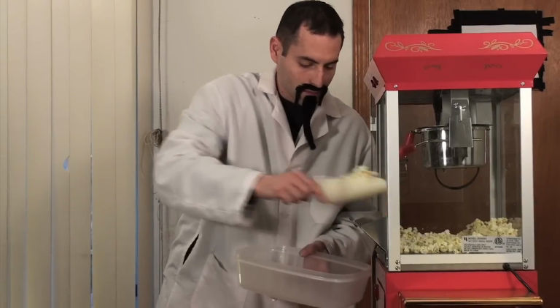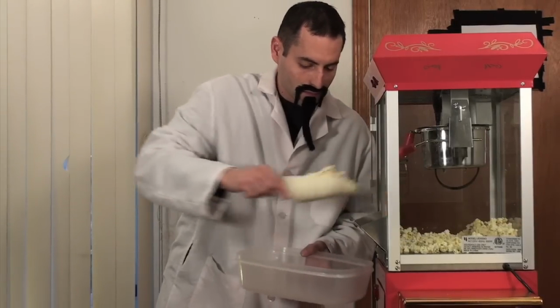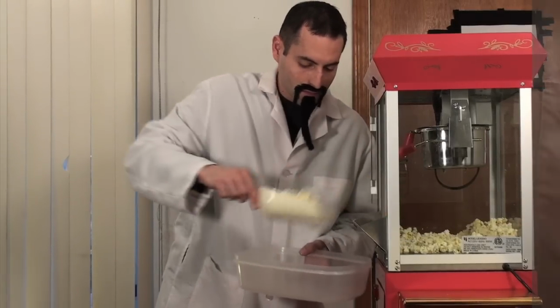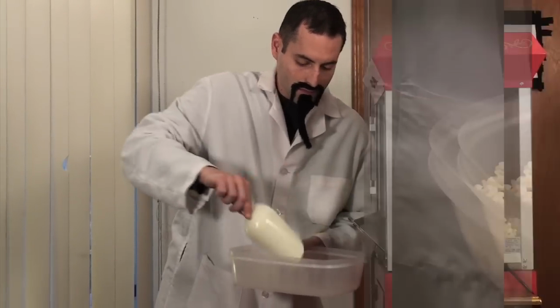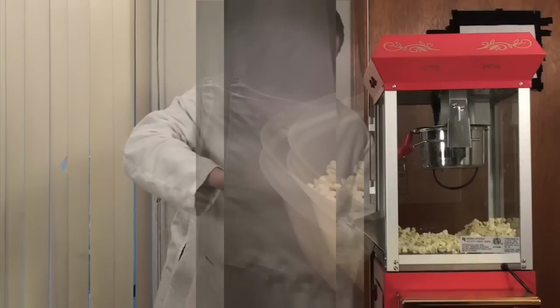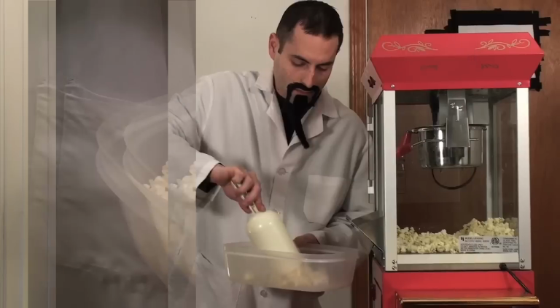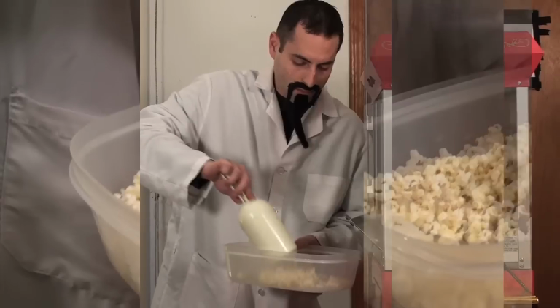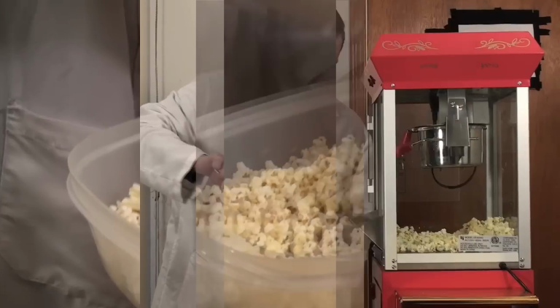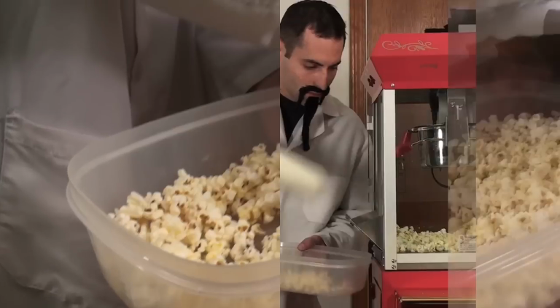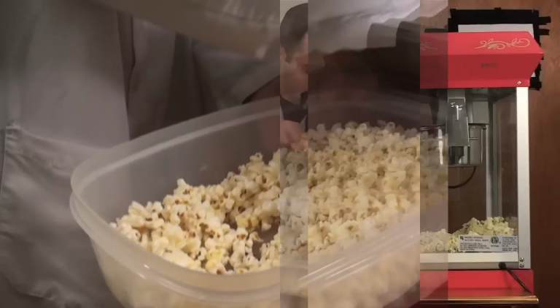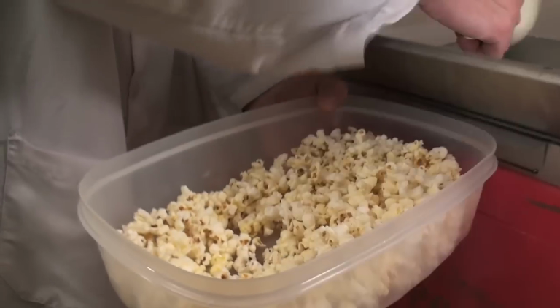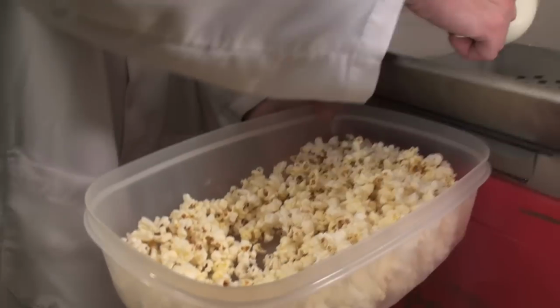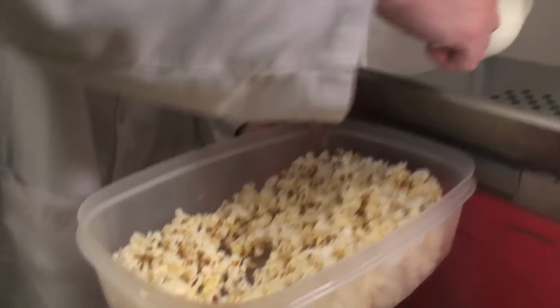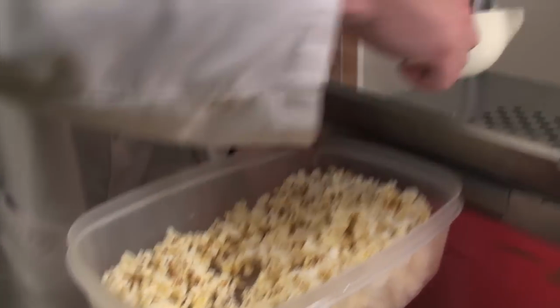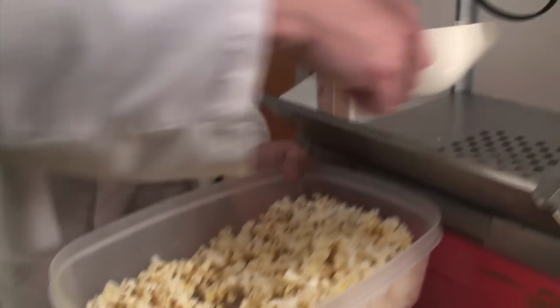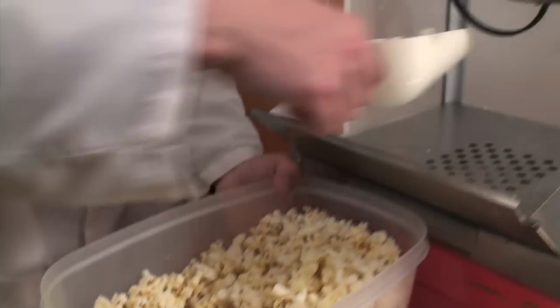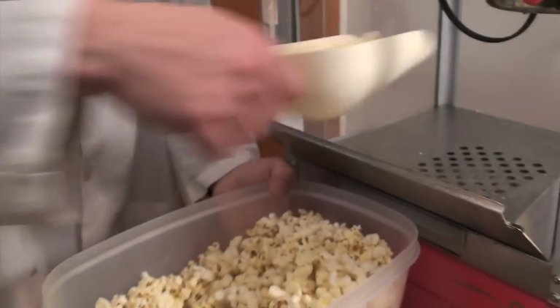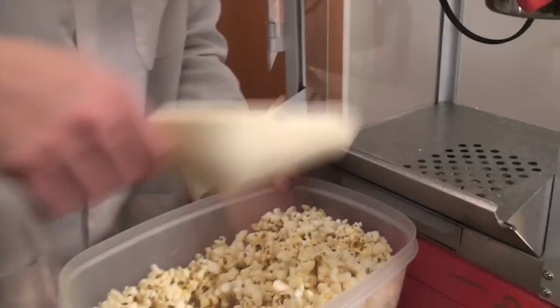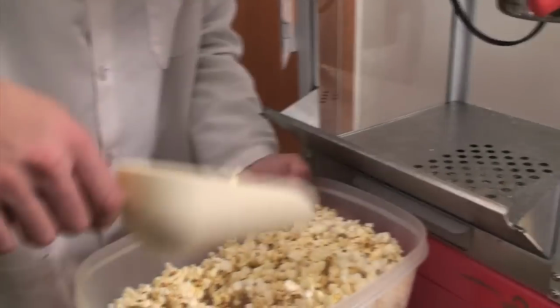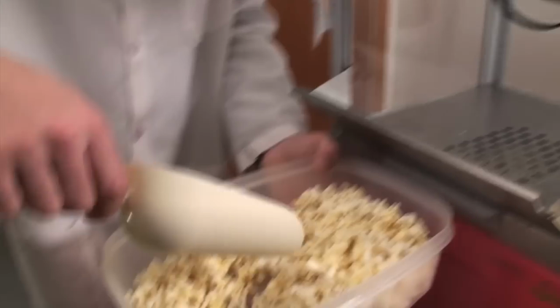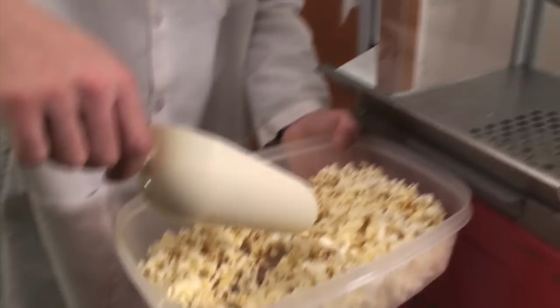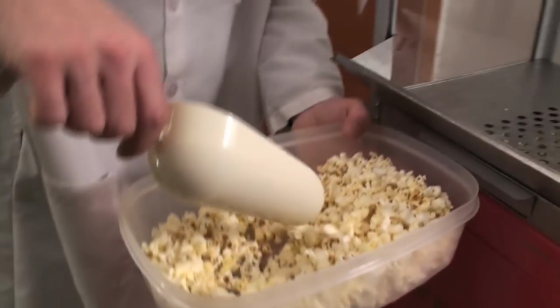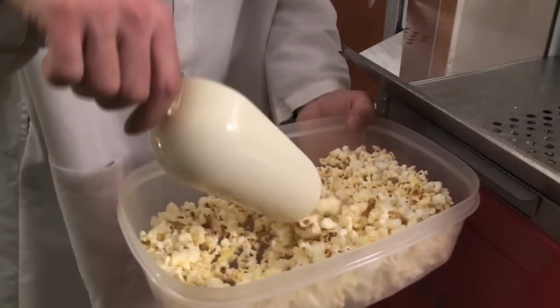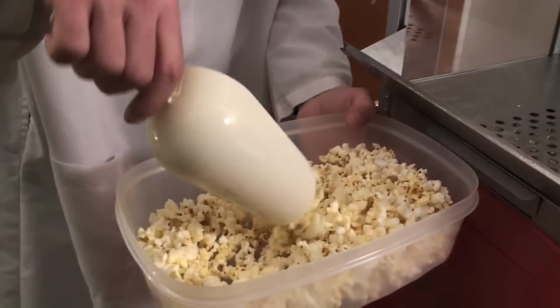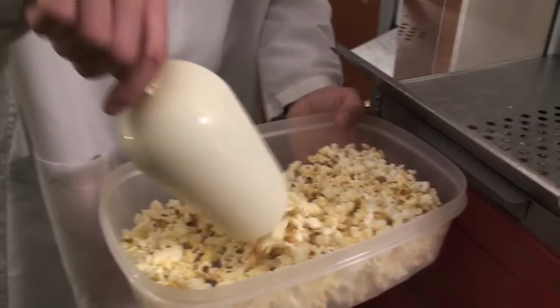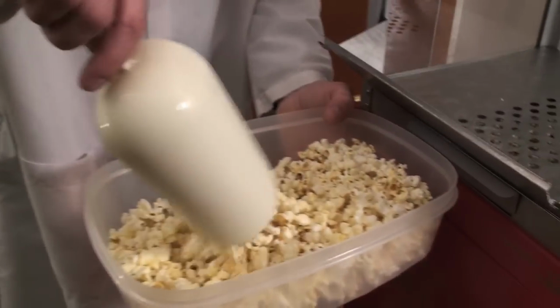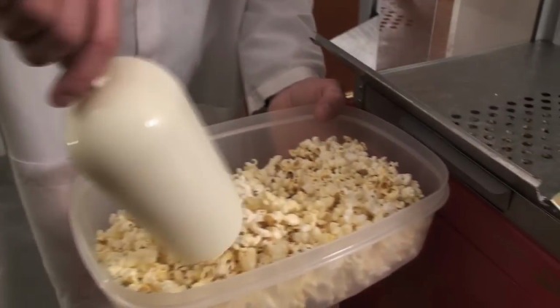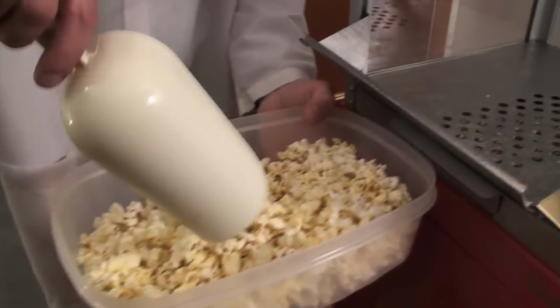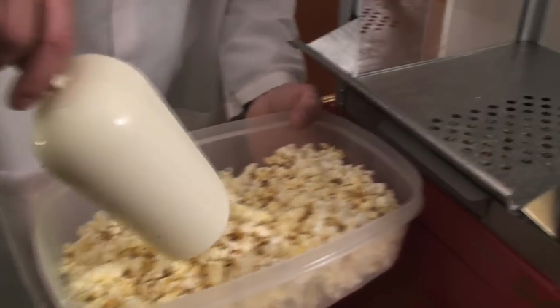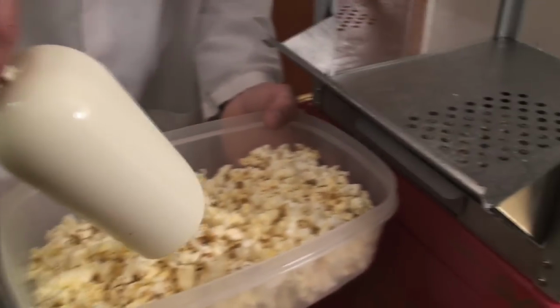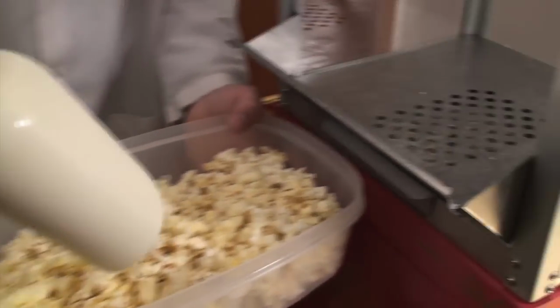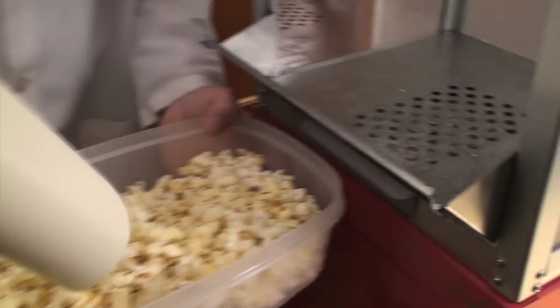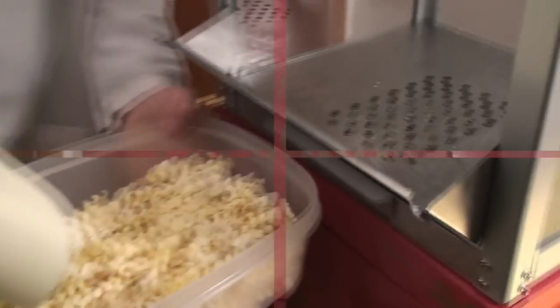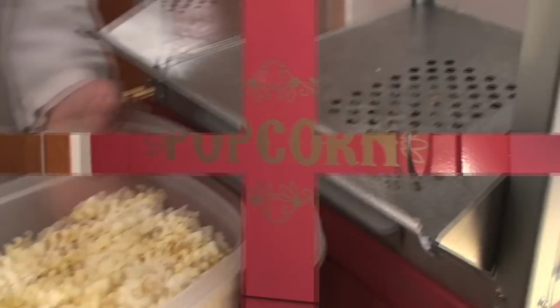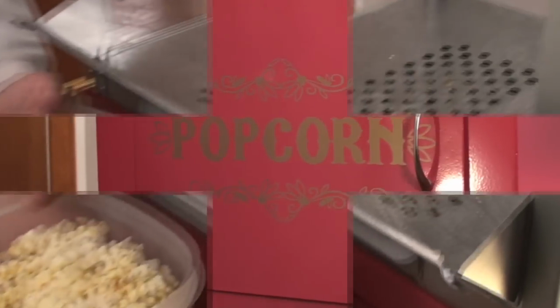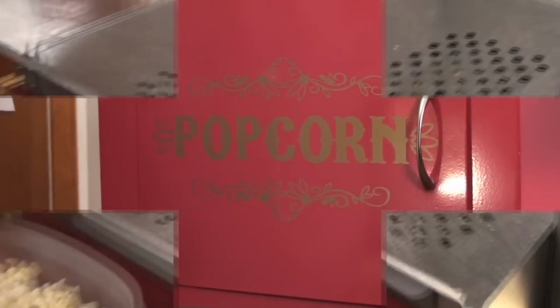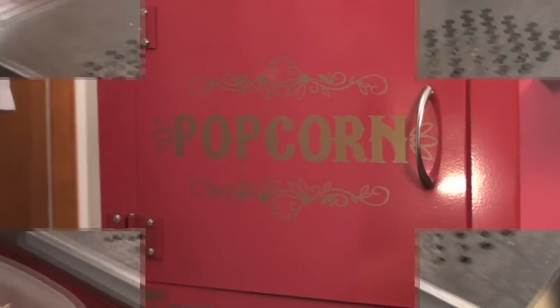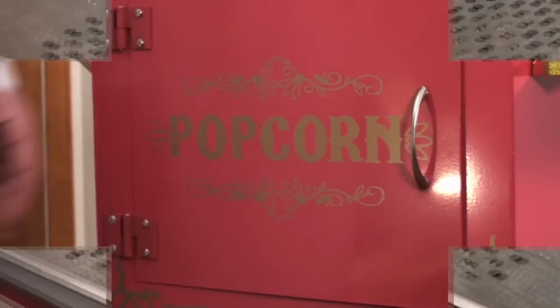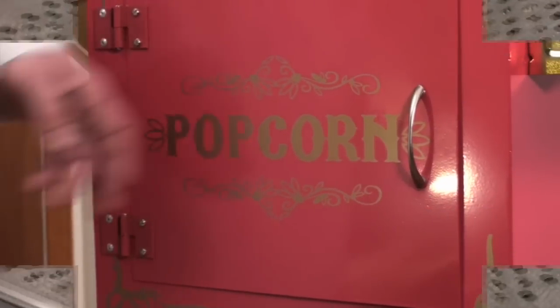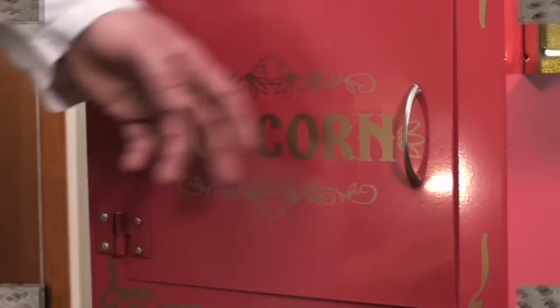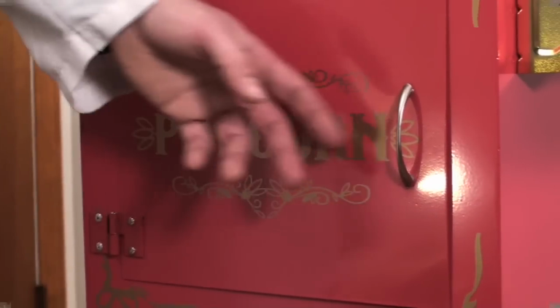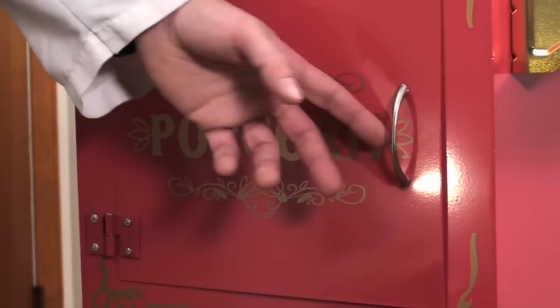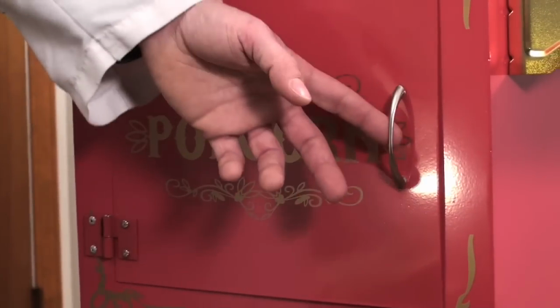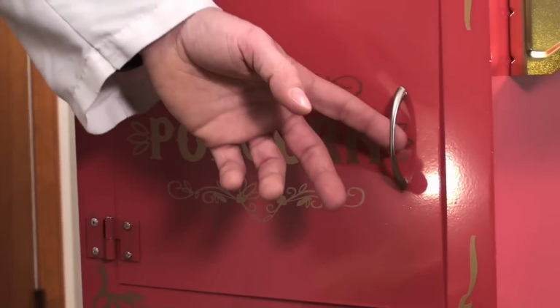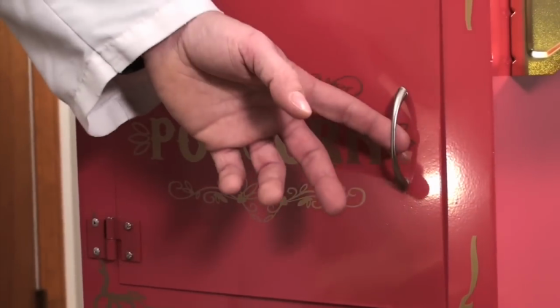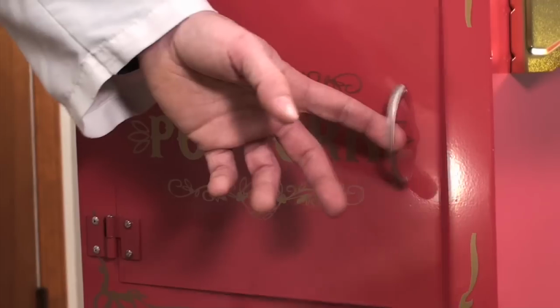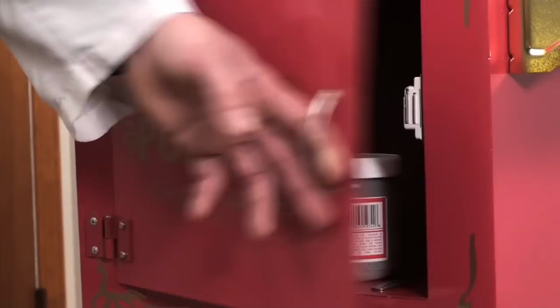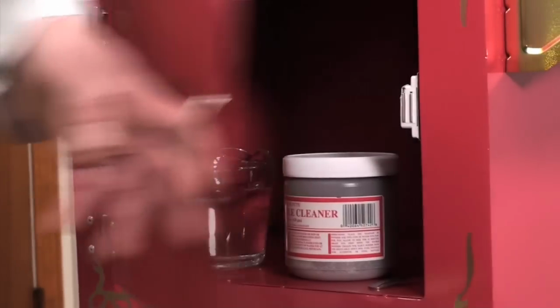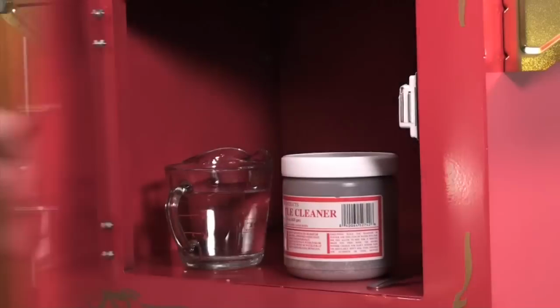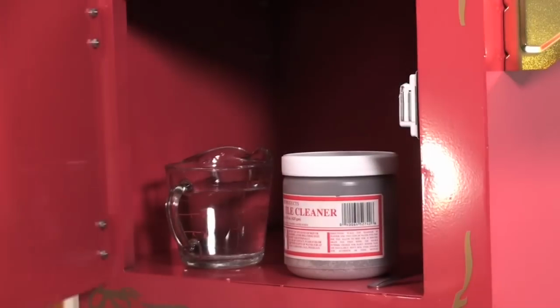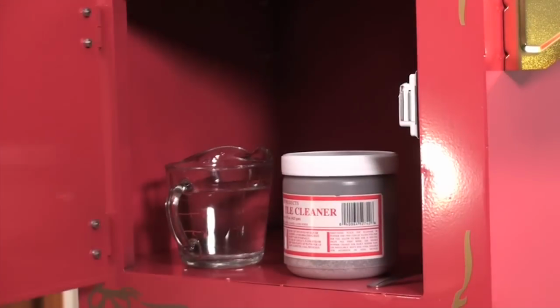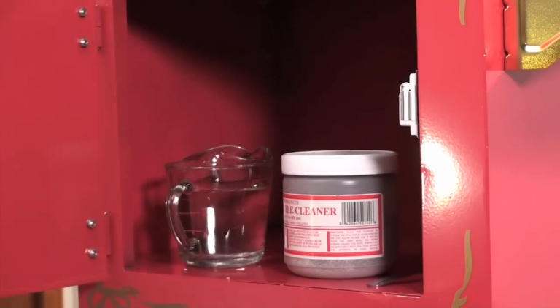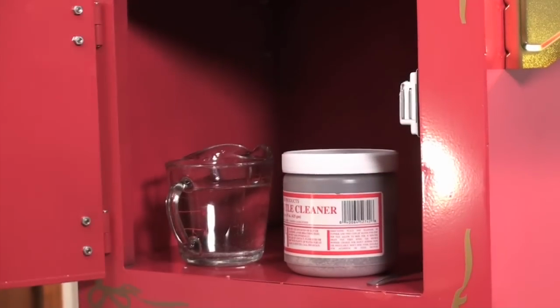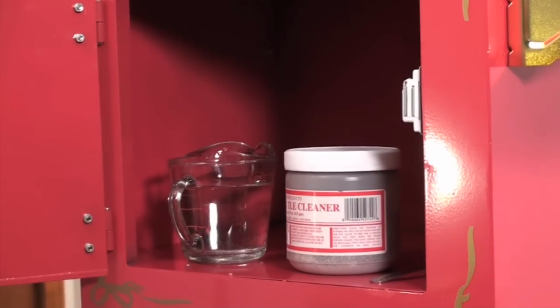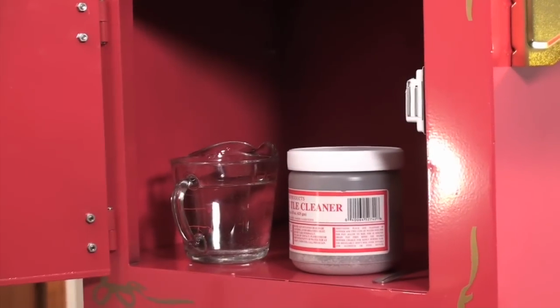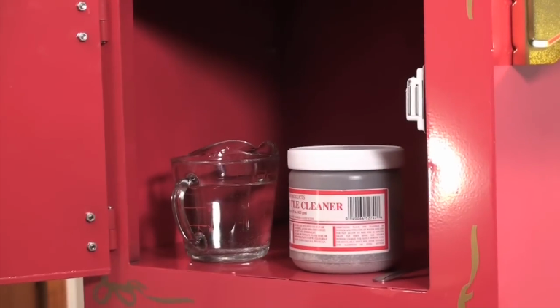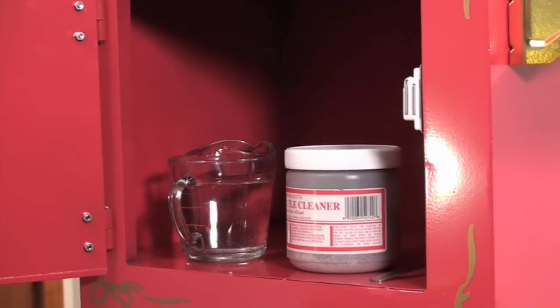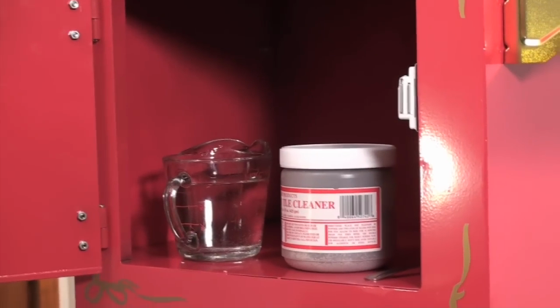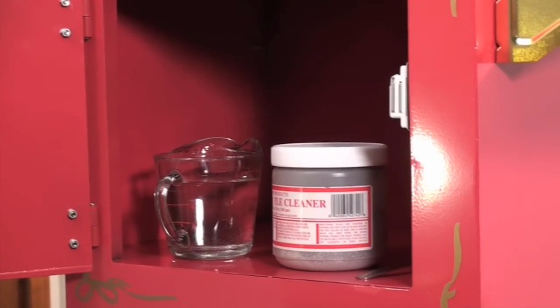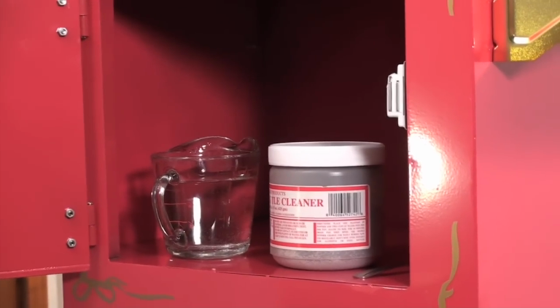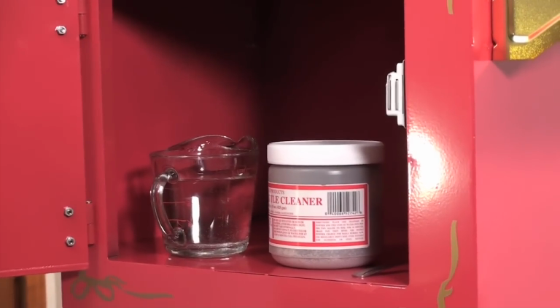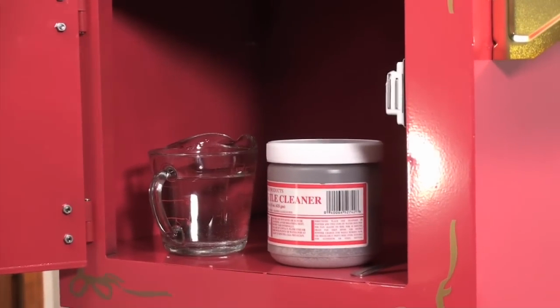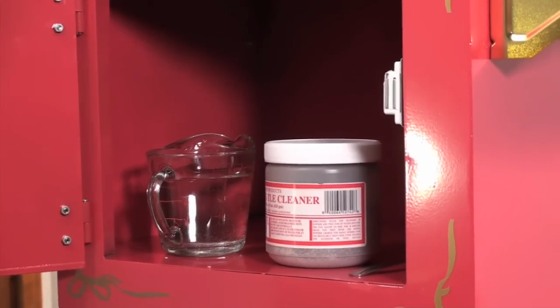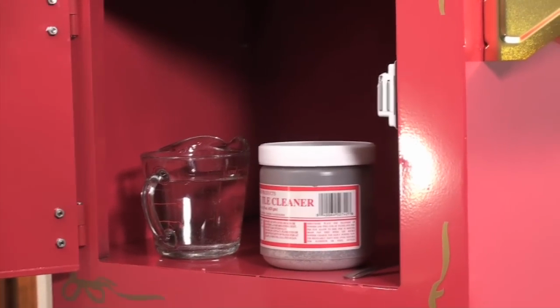What we got to do first is we got to get rid of all that beautiful popcorn and clean the kettle. For best results, use the kettle cleaner. Very simple.